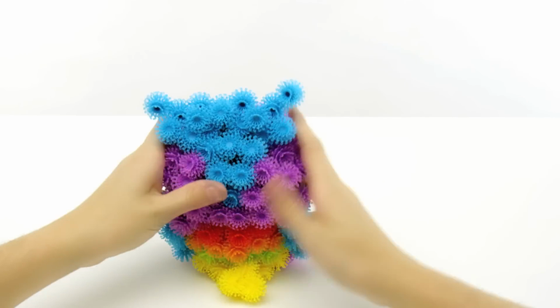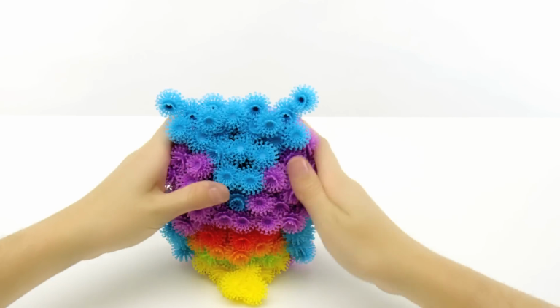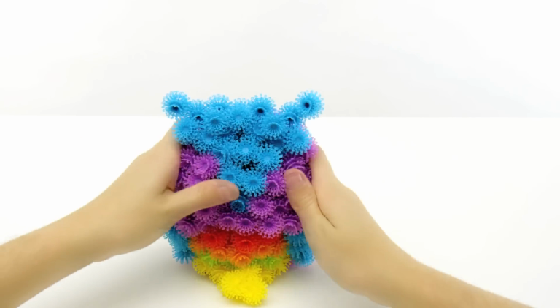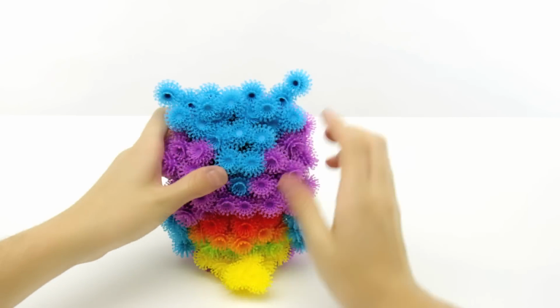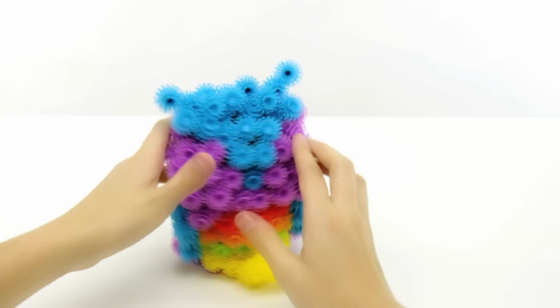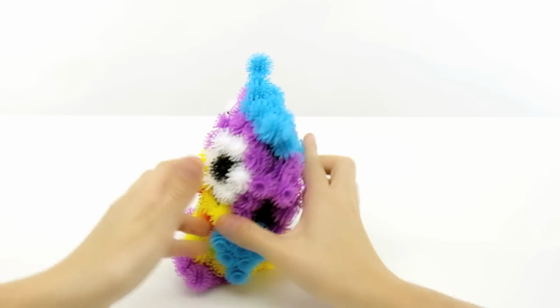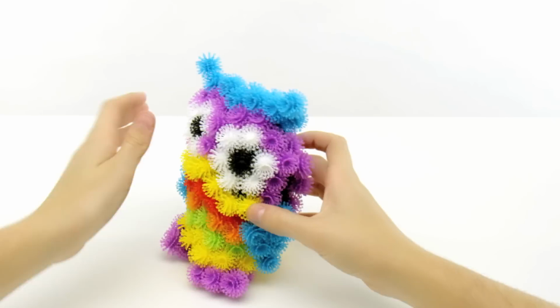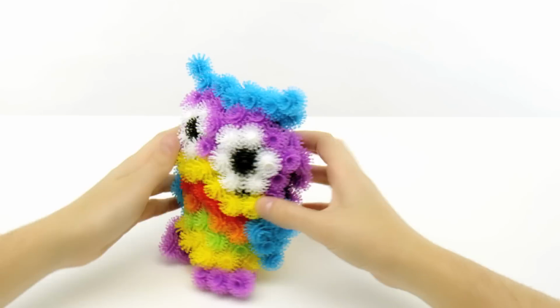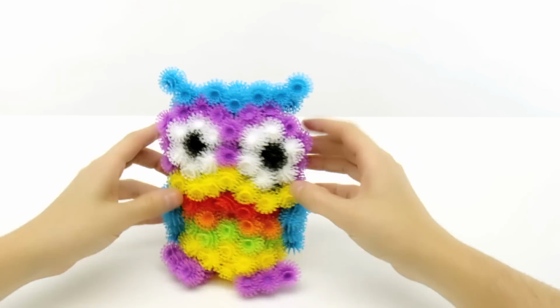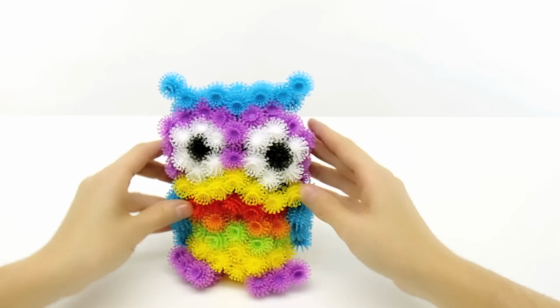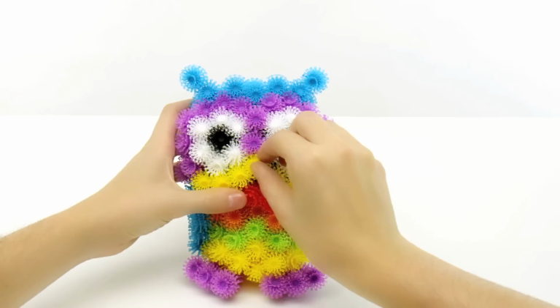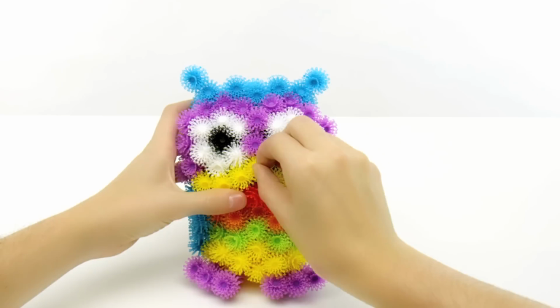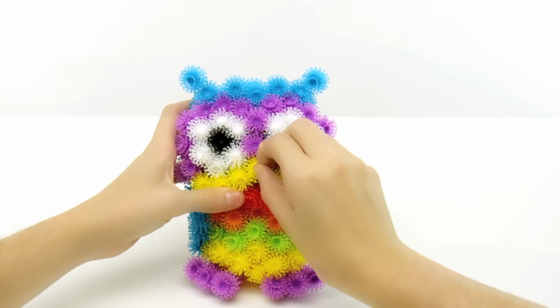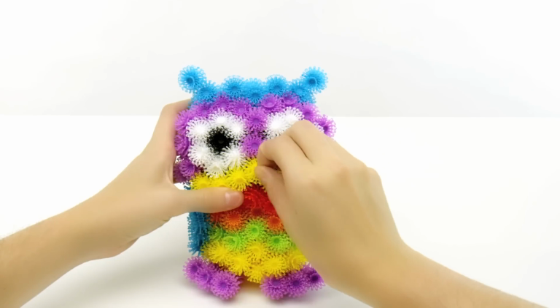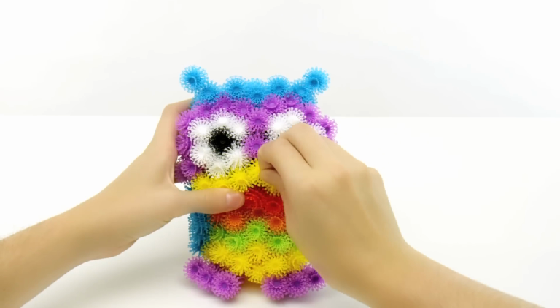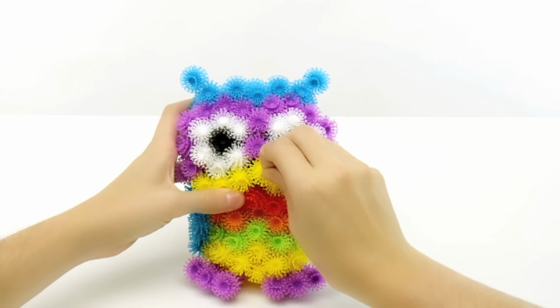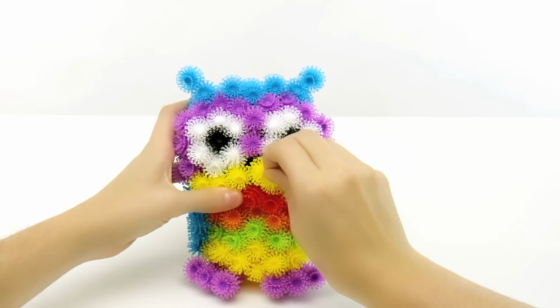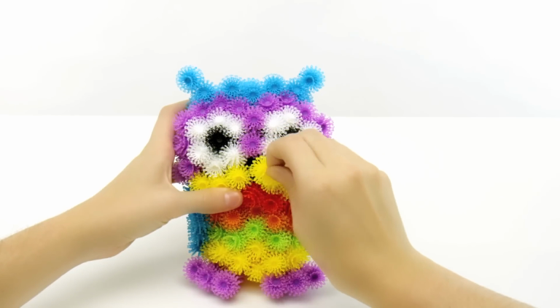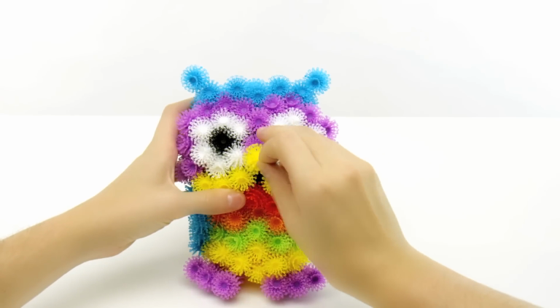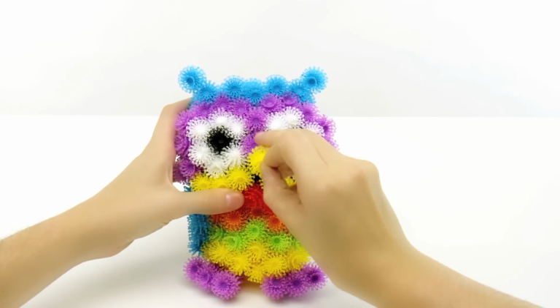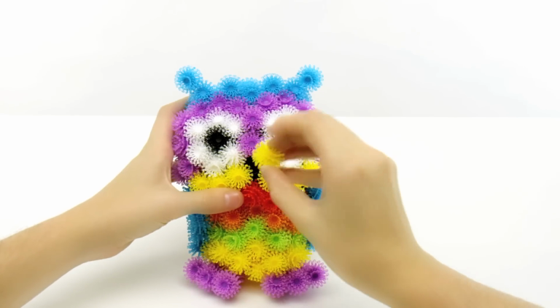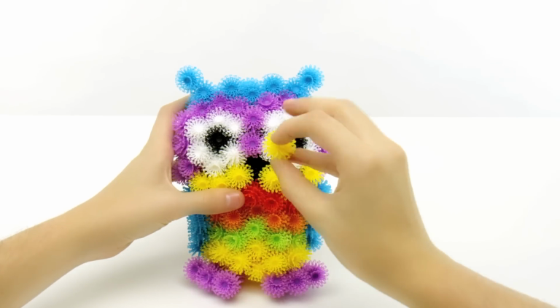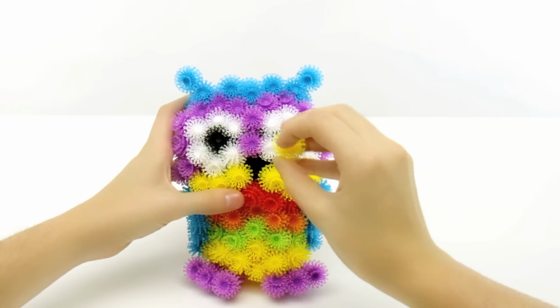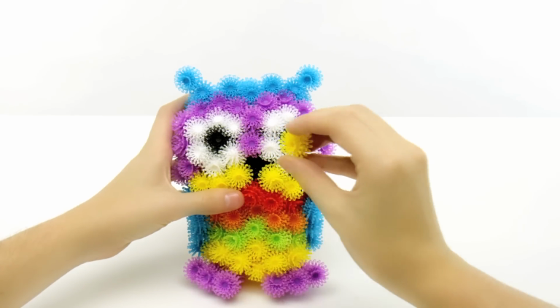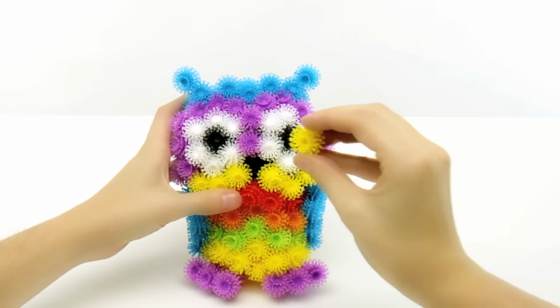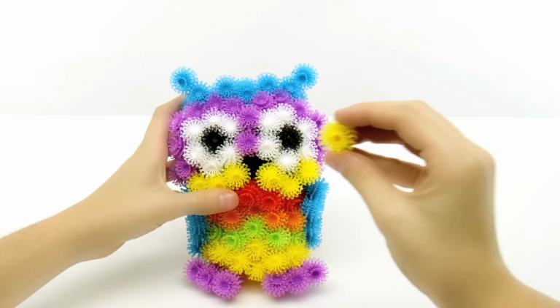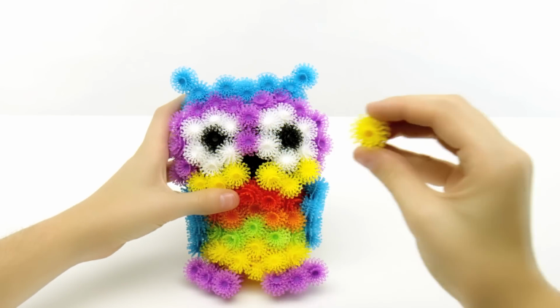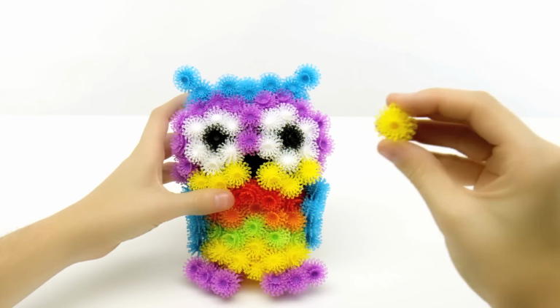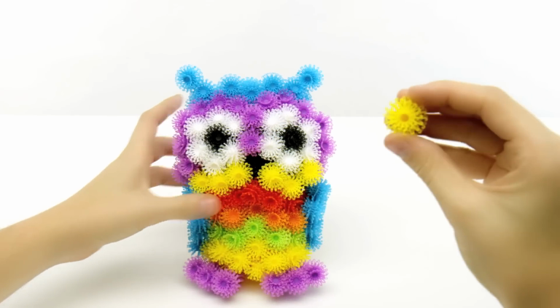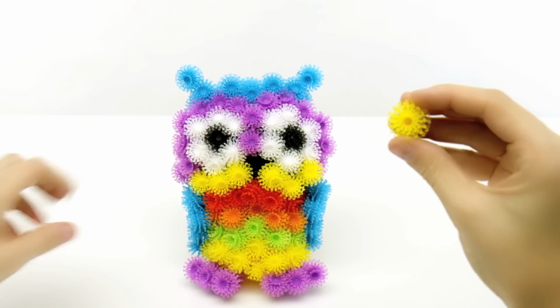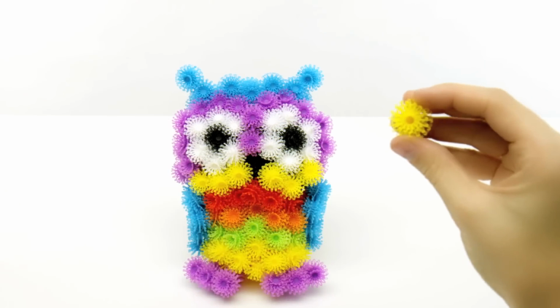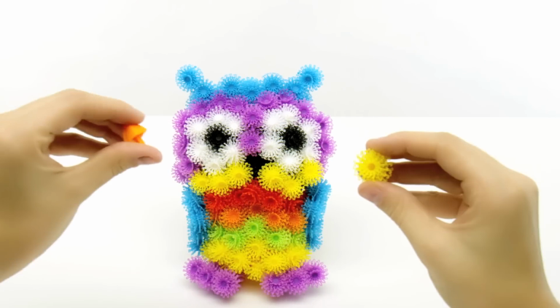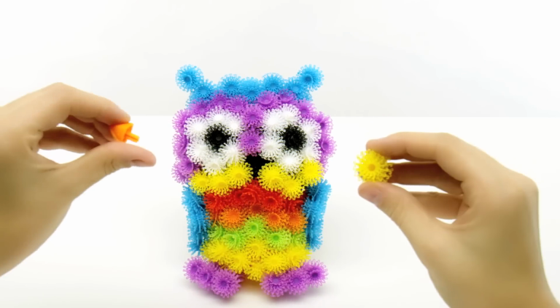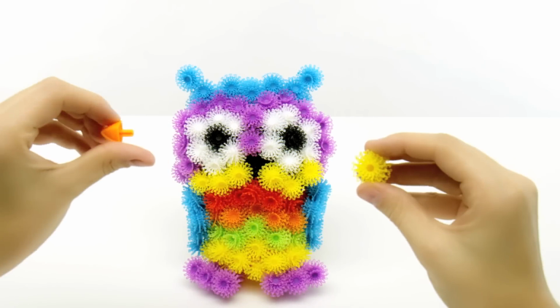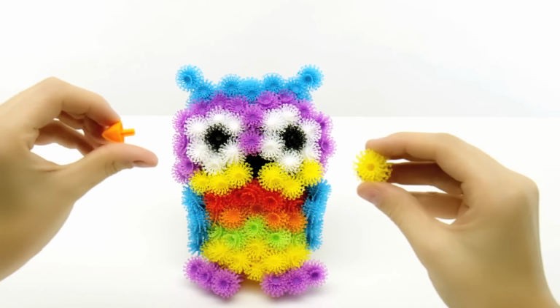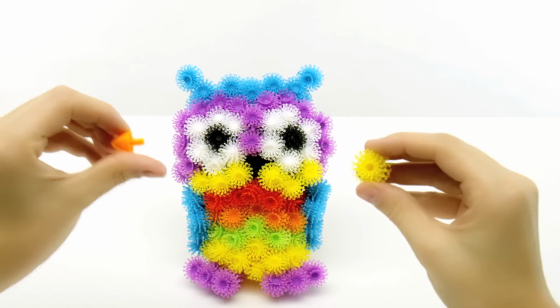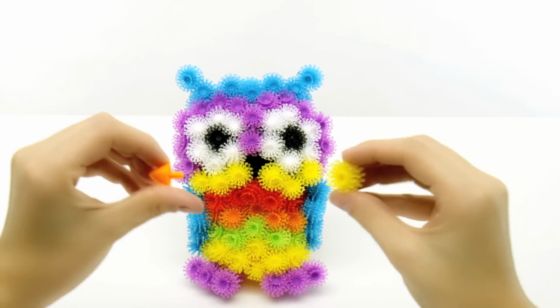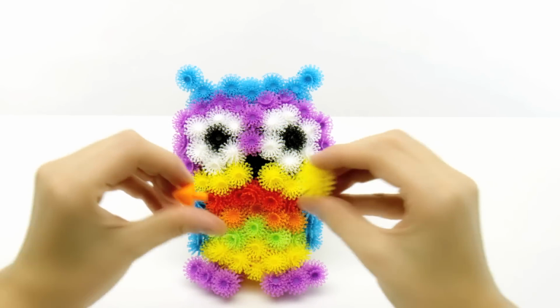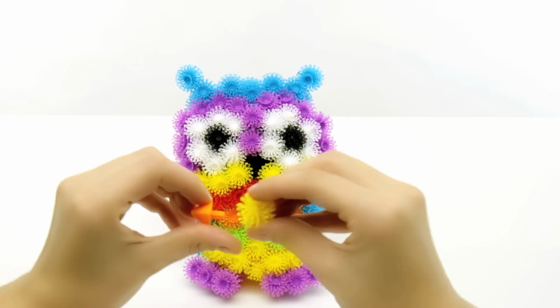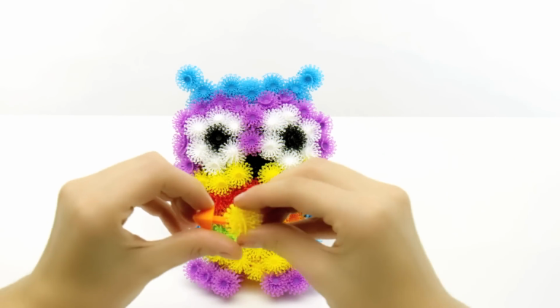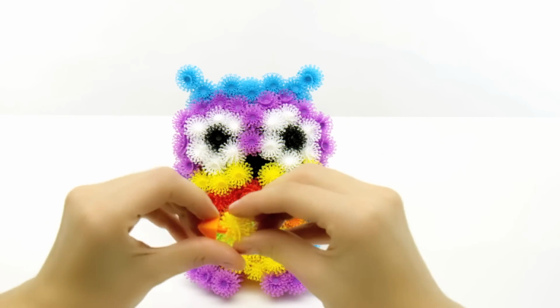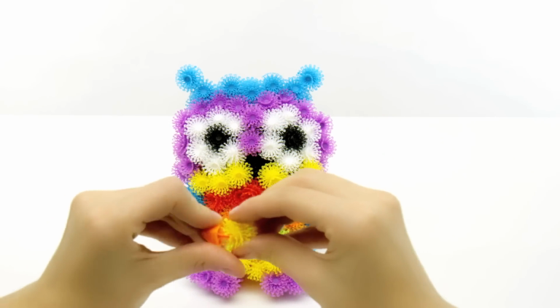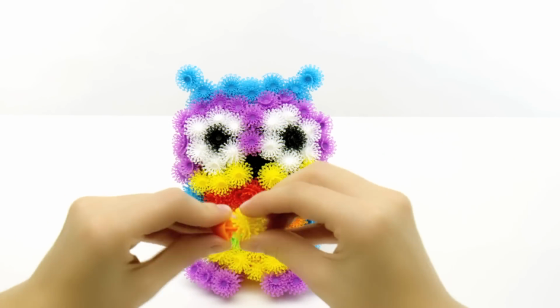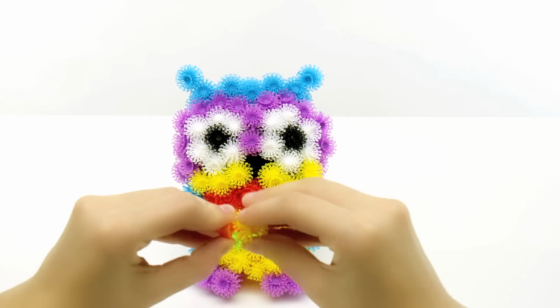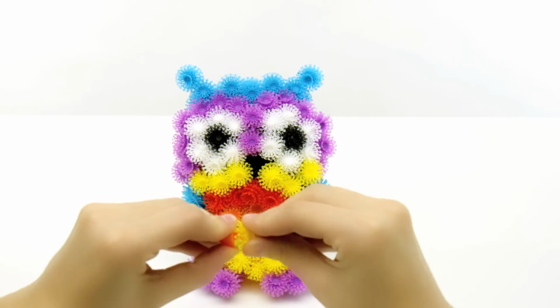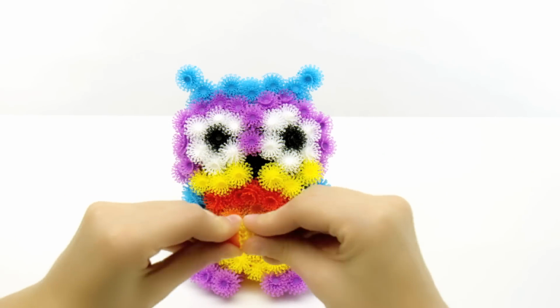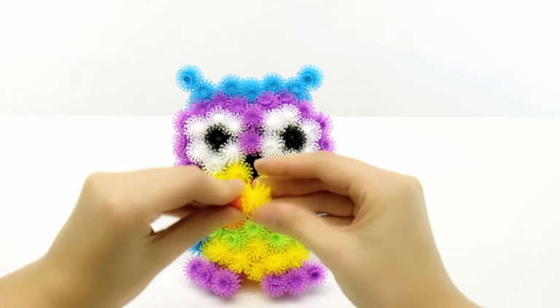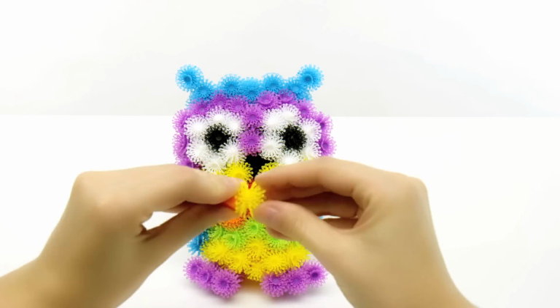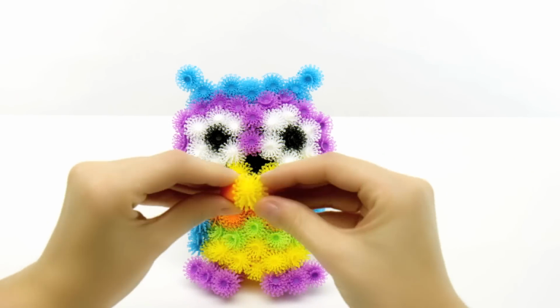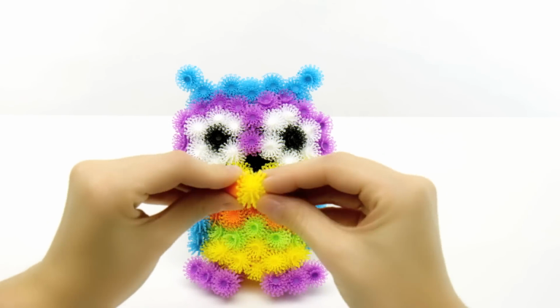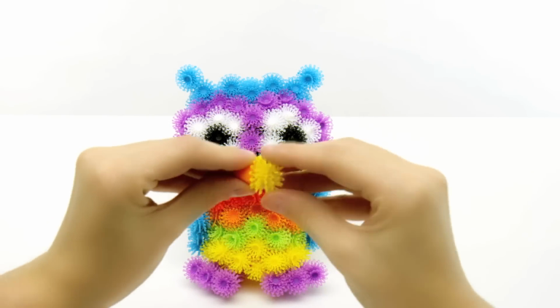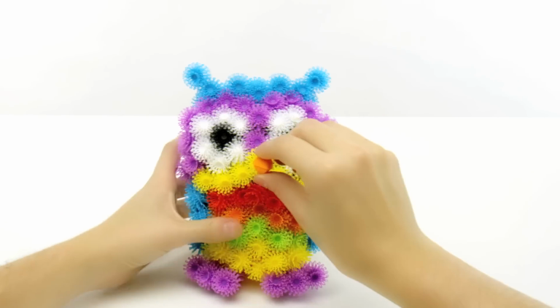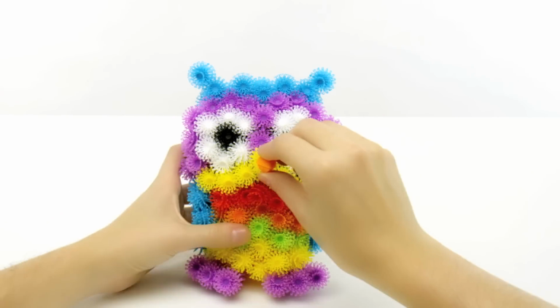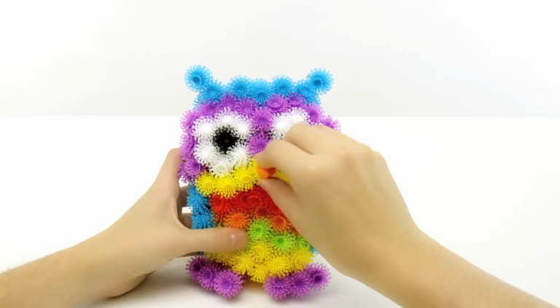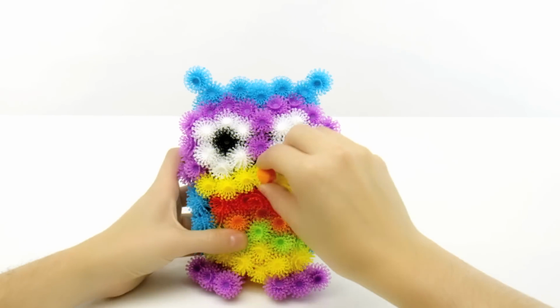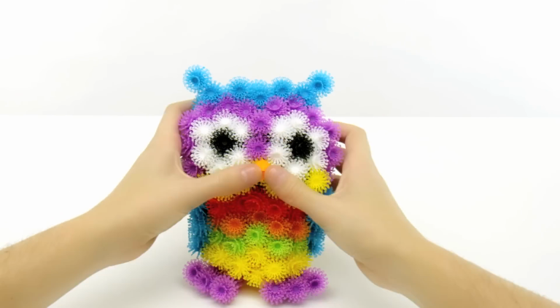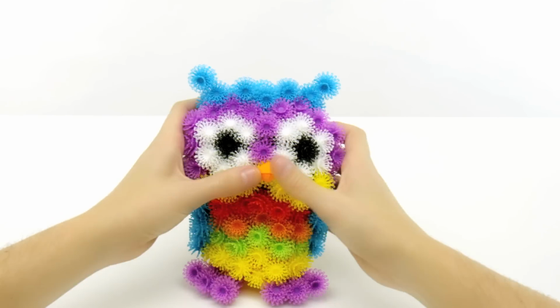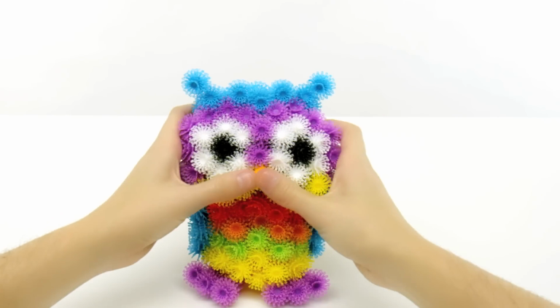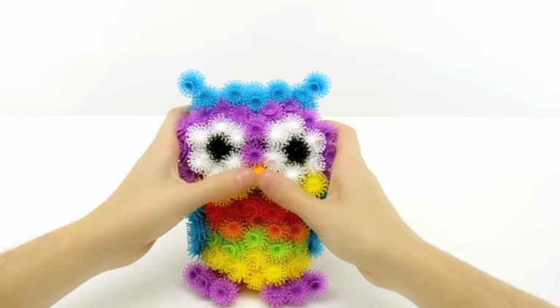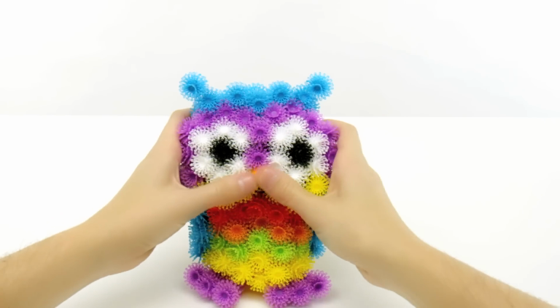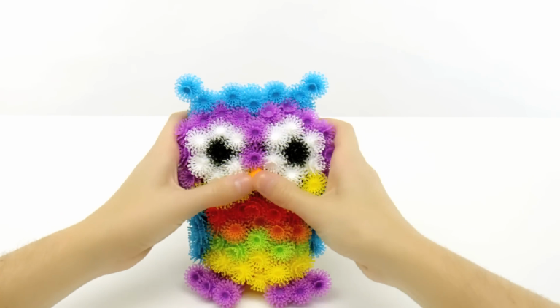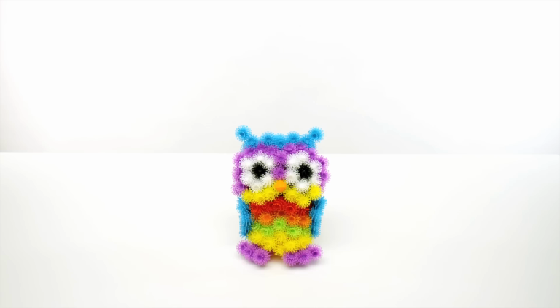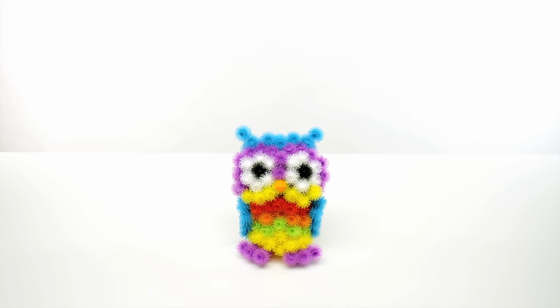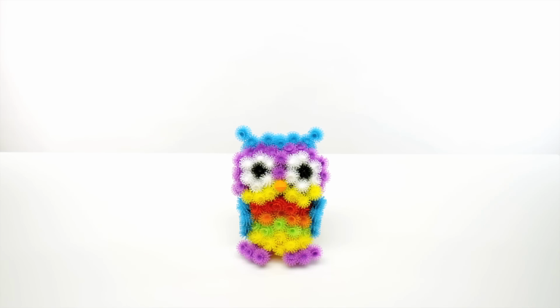Lastly, remove the center yellow Bunchum and insert the beak accessory into the hole. Place it back and you're done!